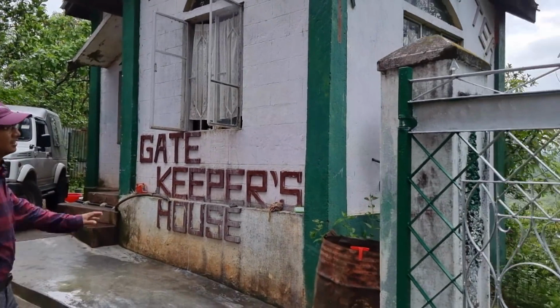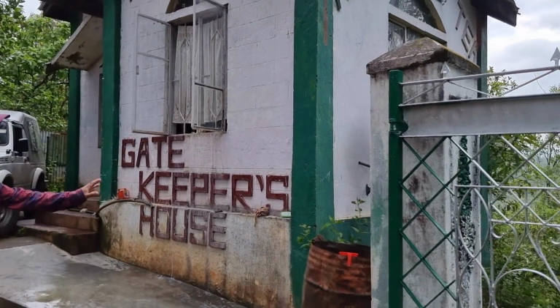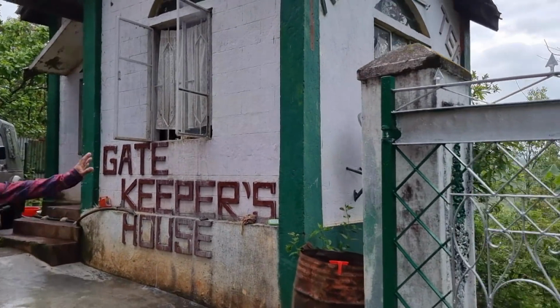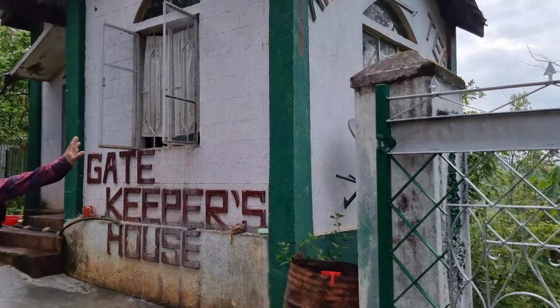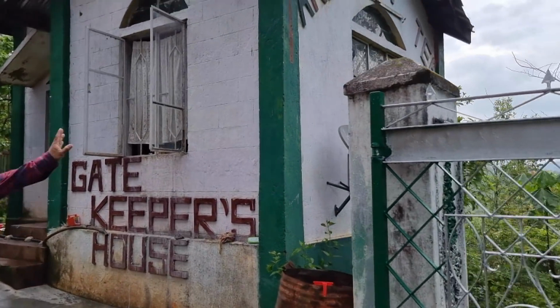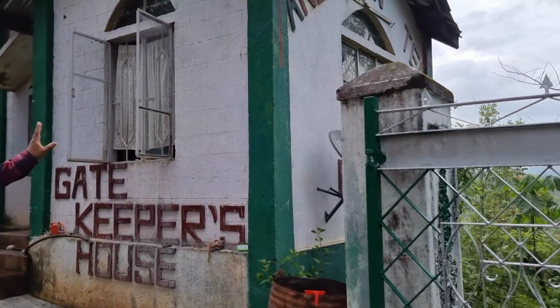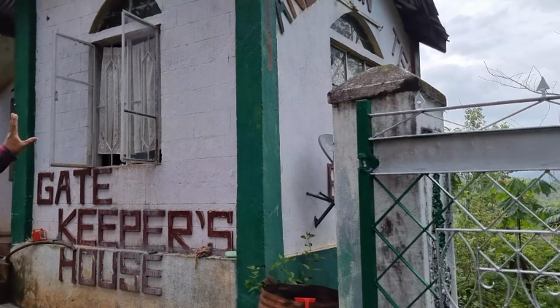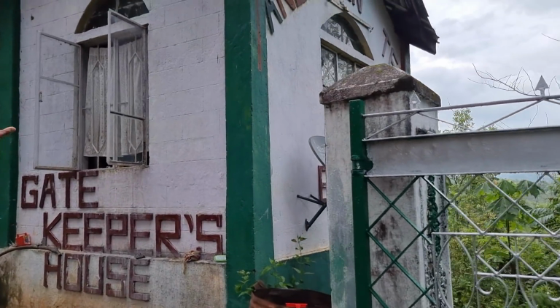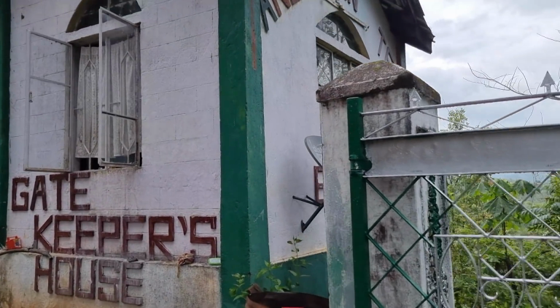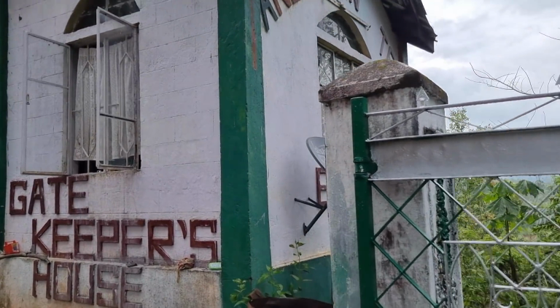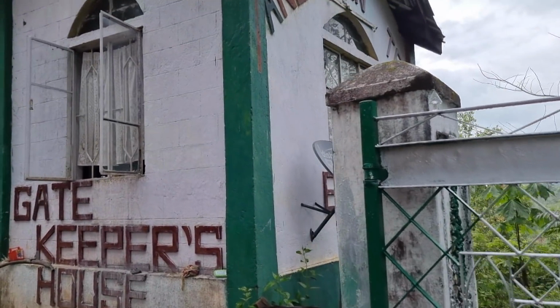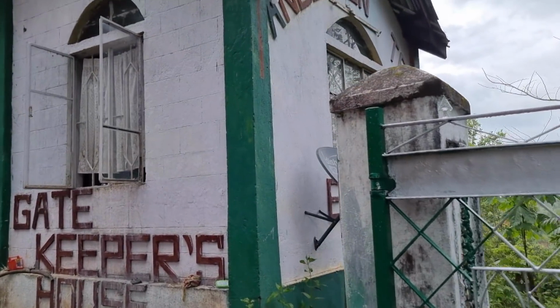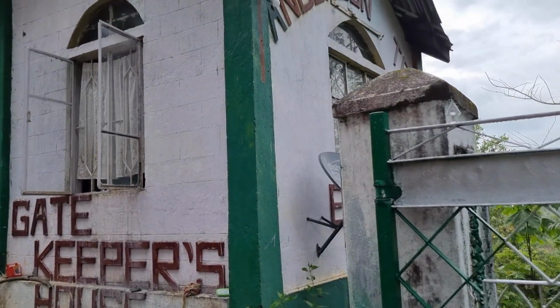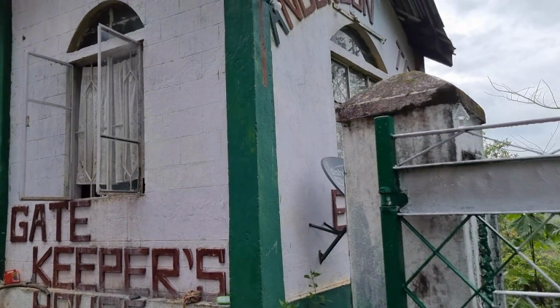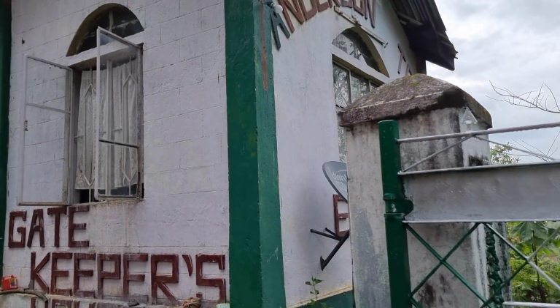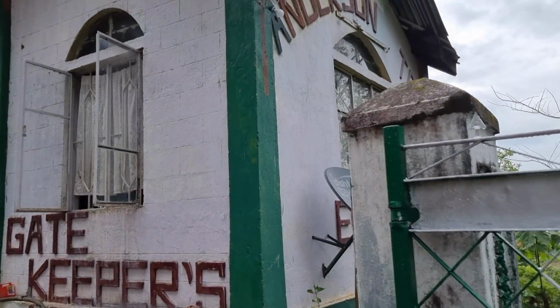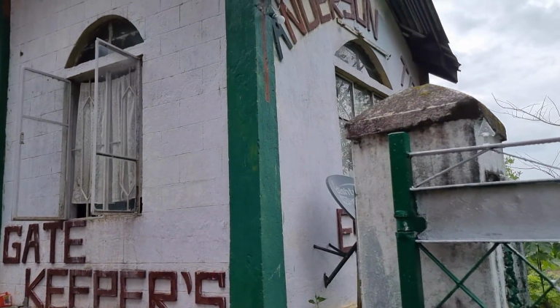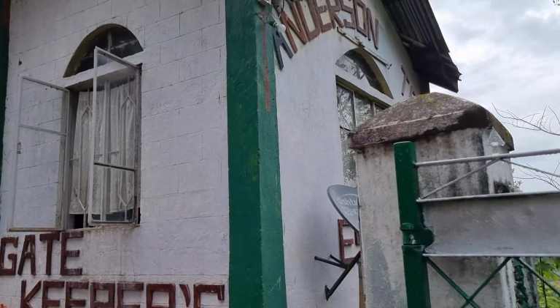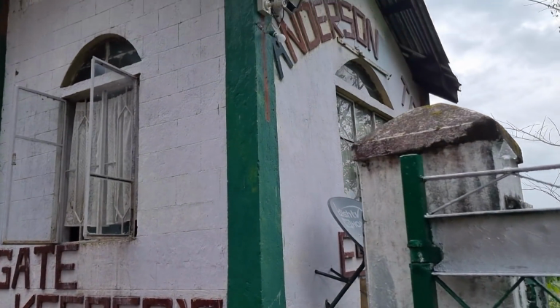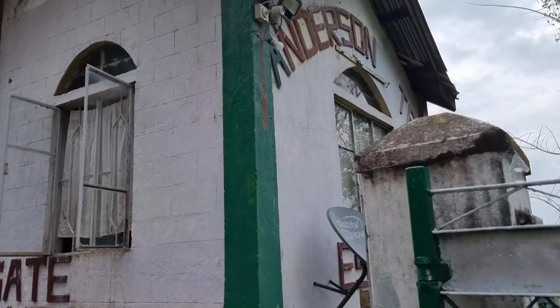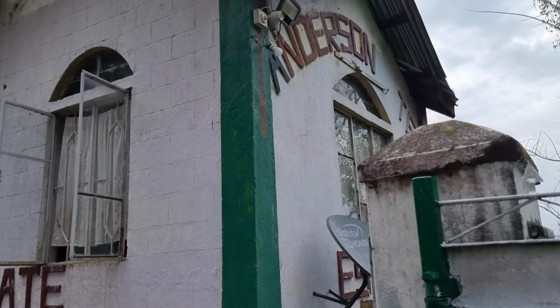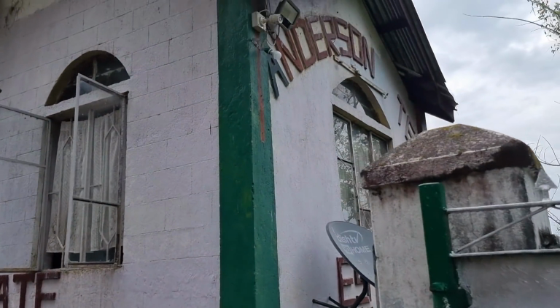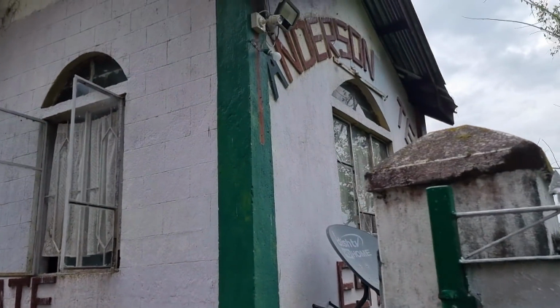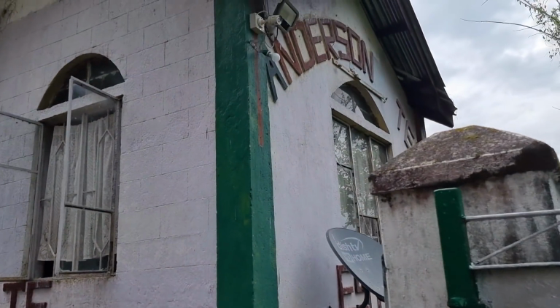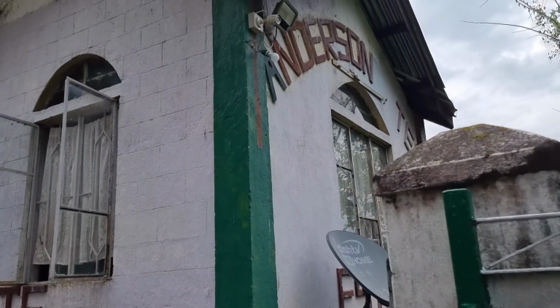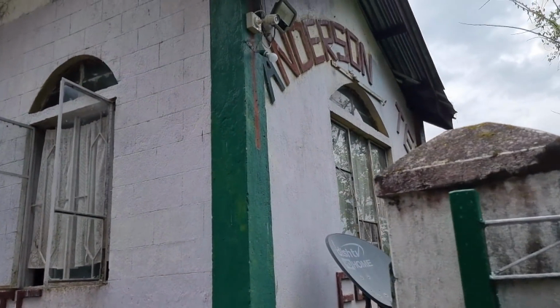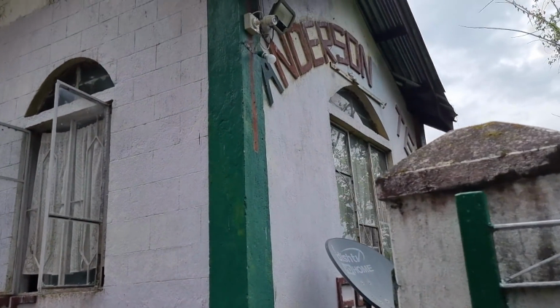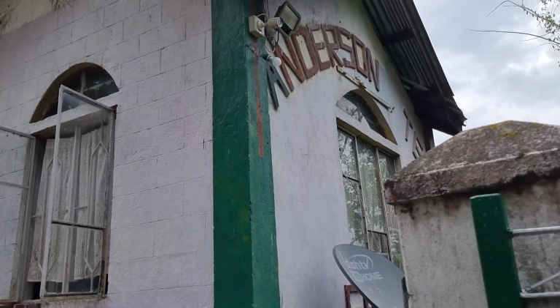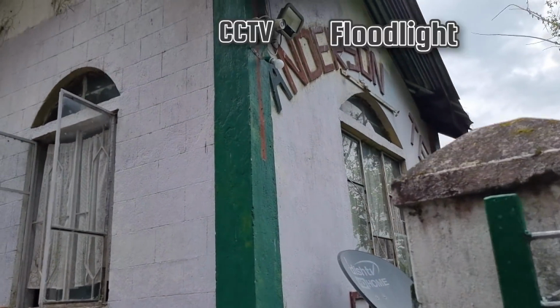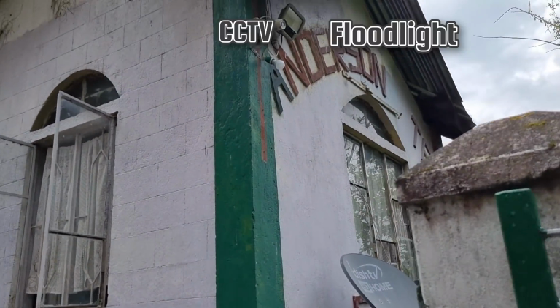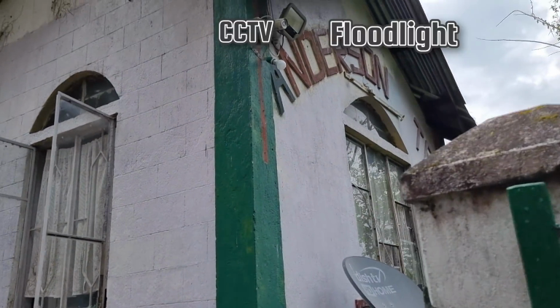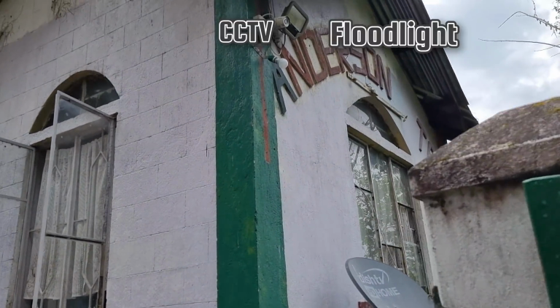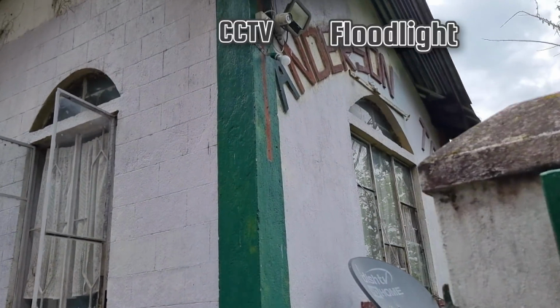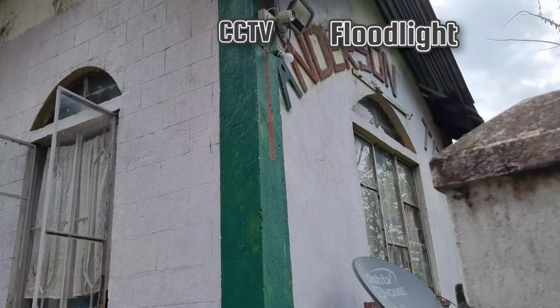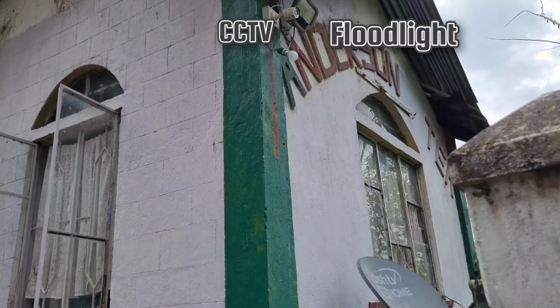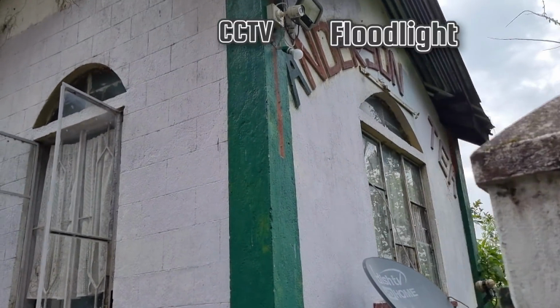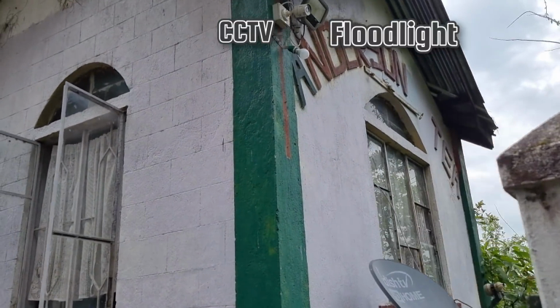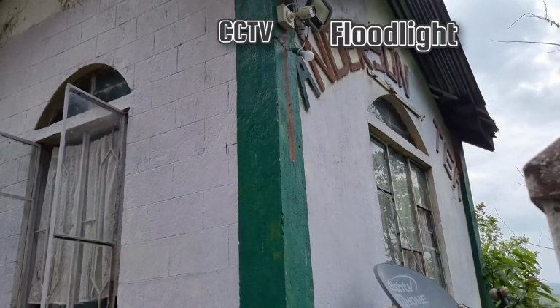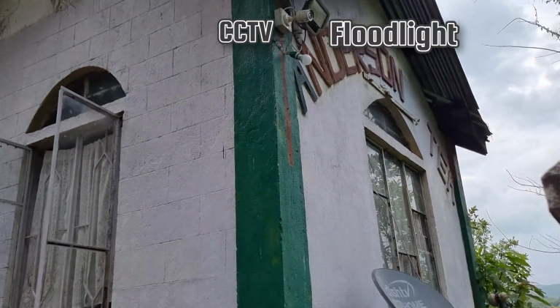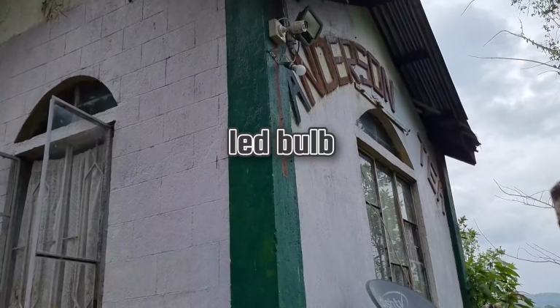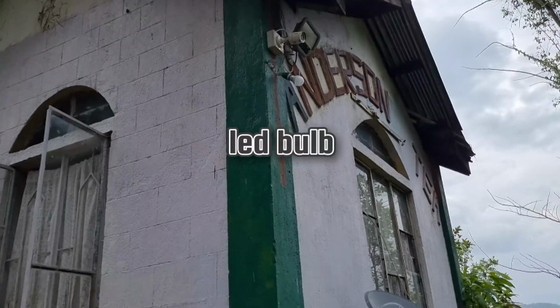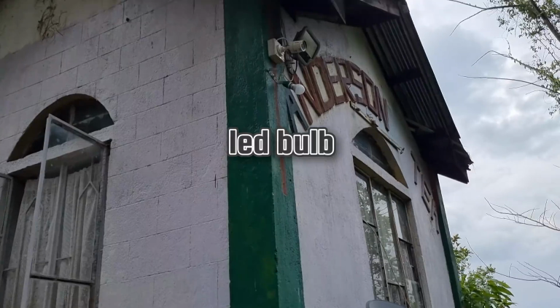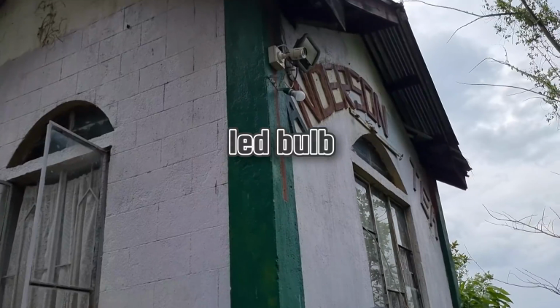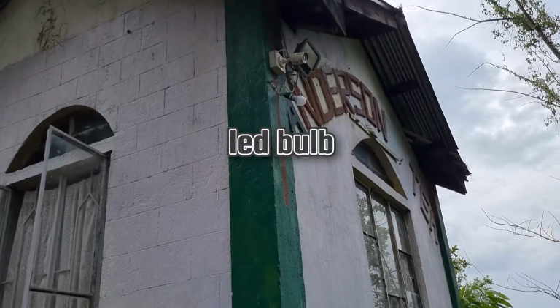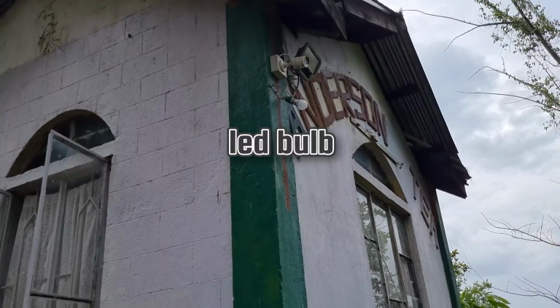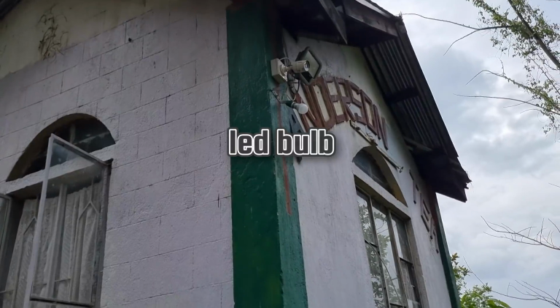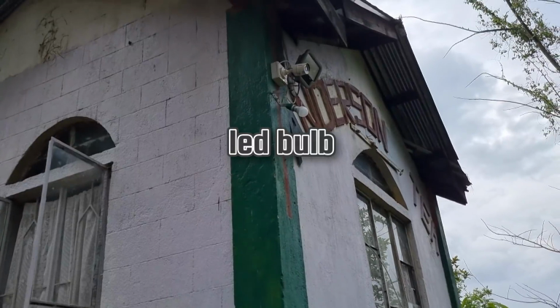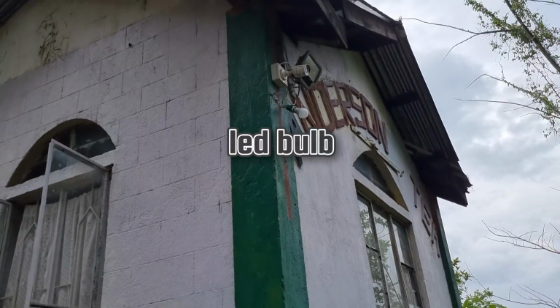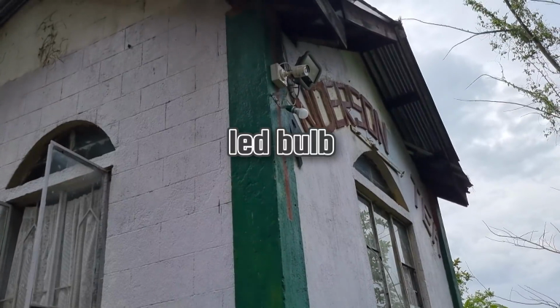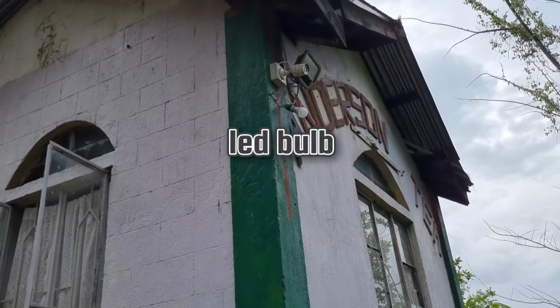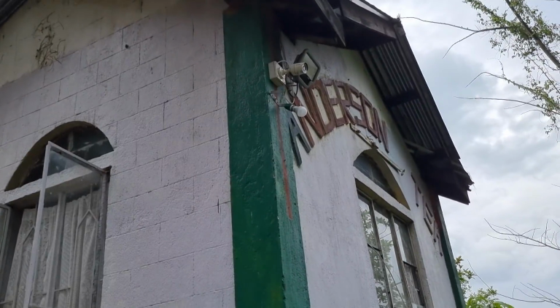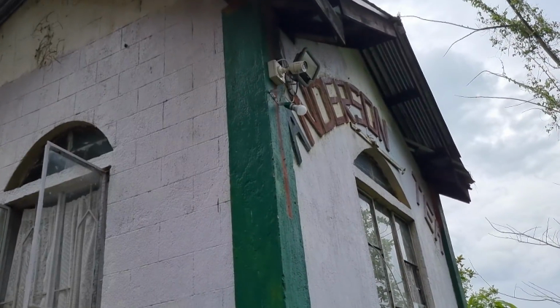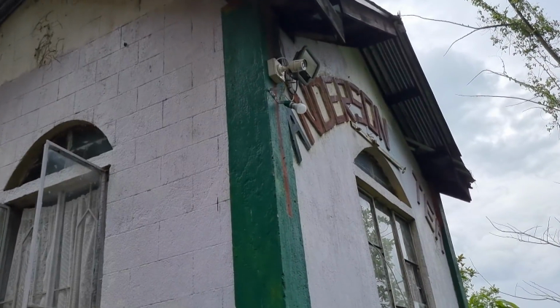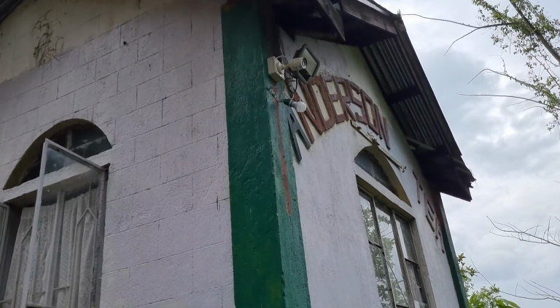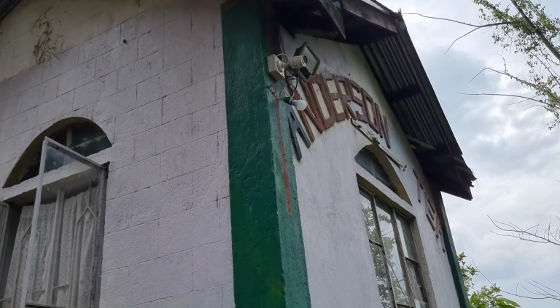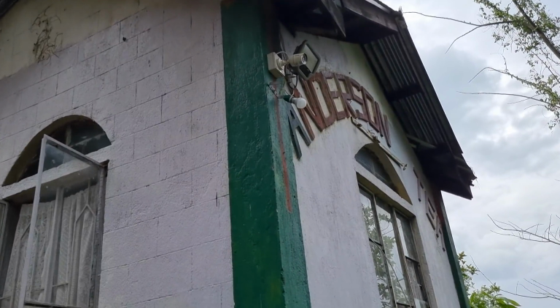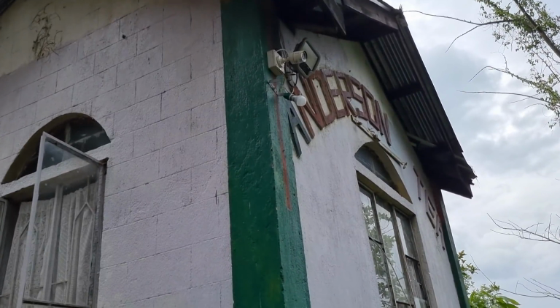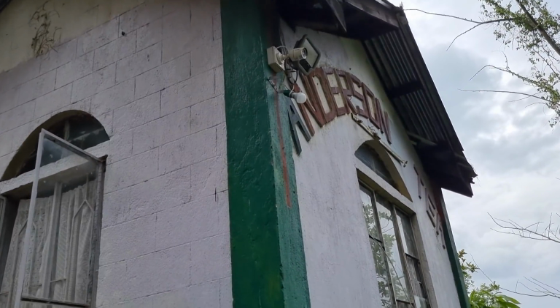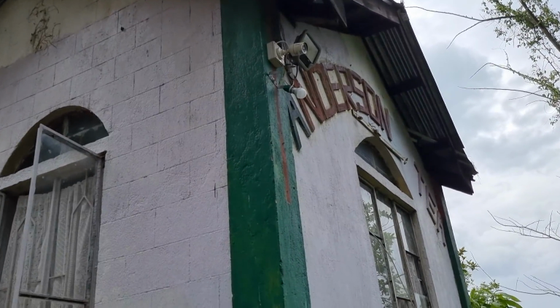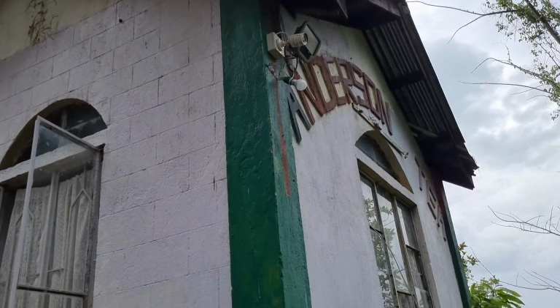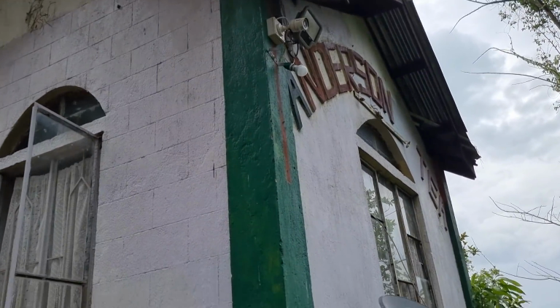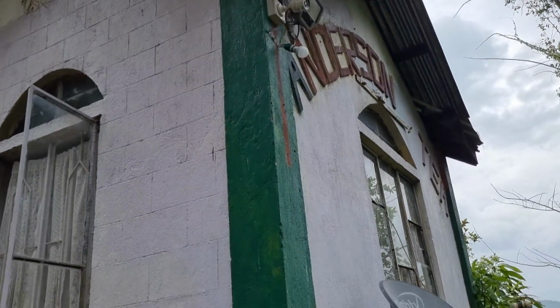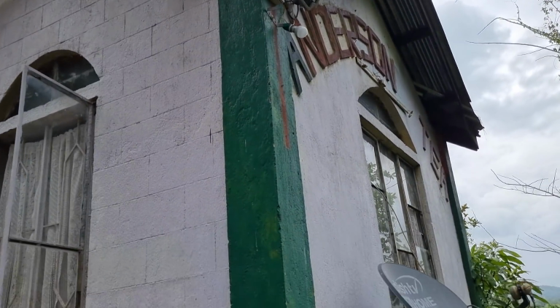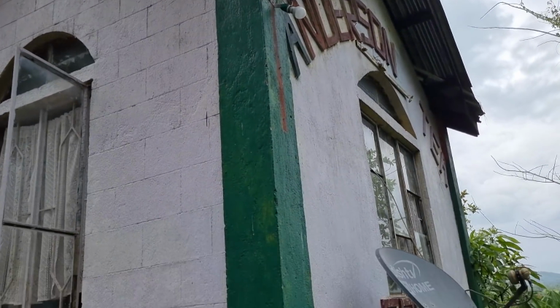You can see the floodlight, the CCTV, the small light, and also the Dish TV antenna there.